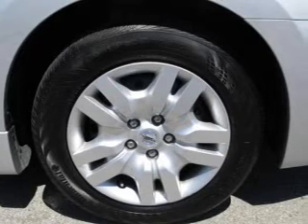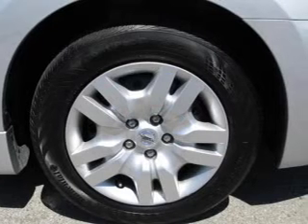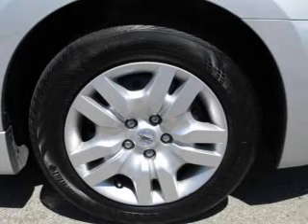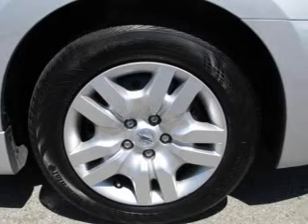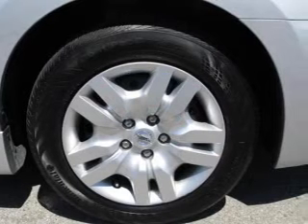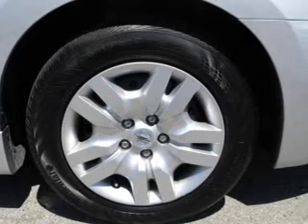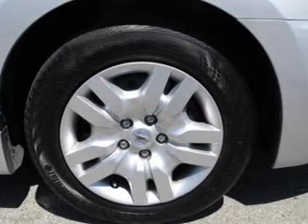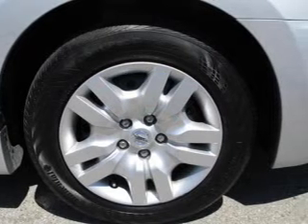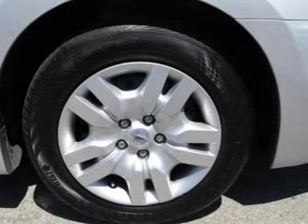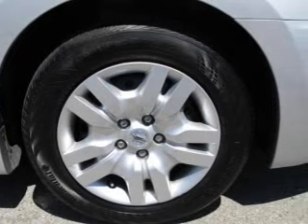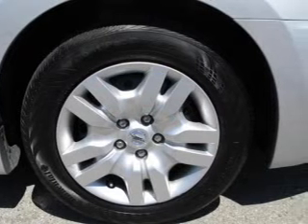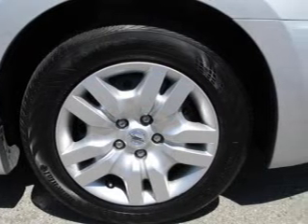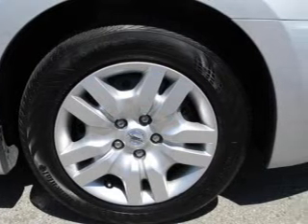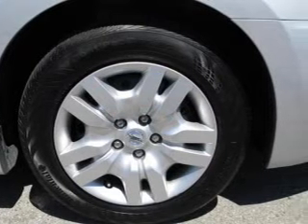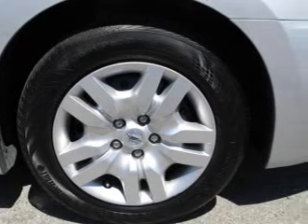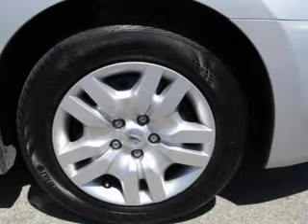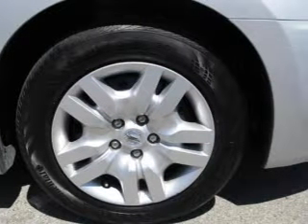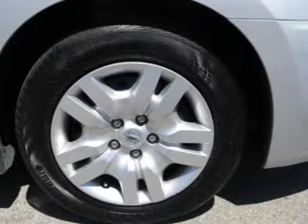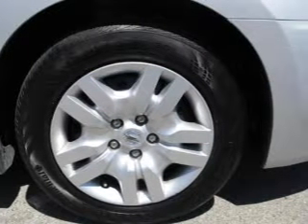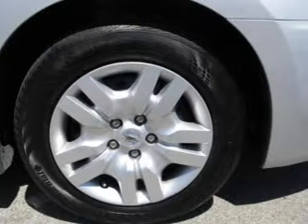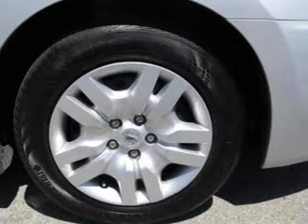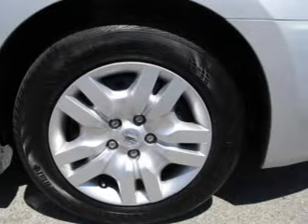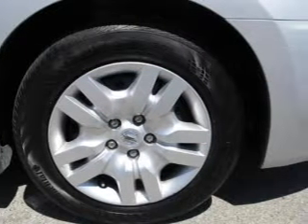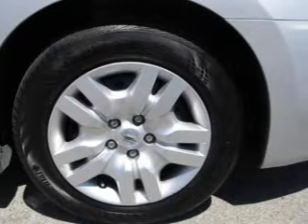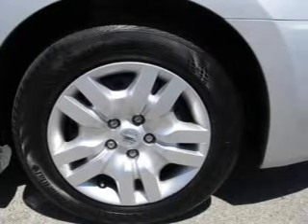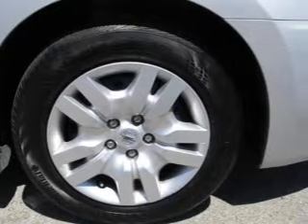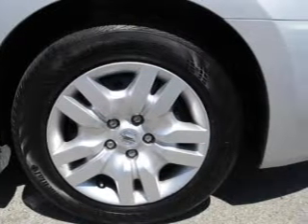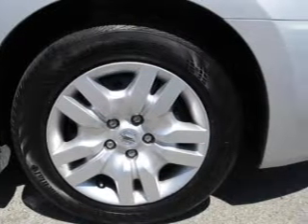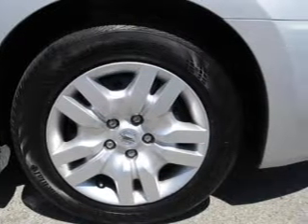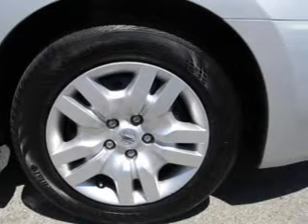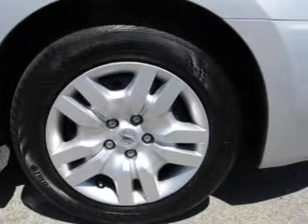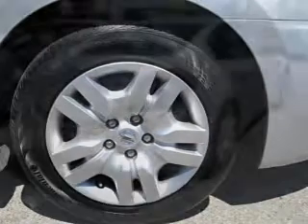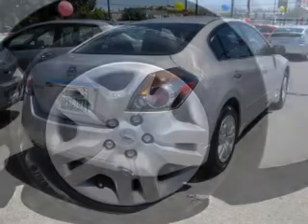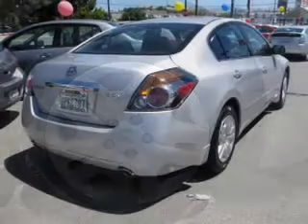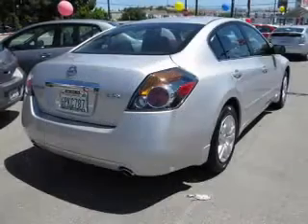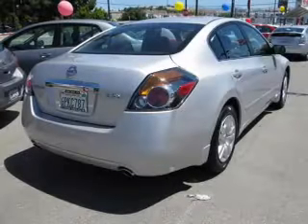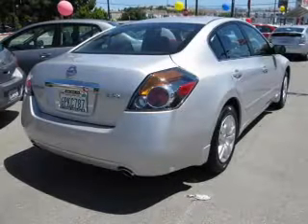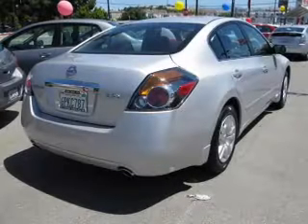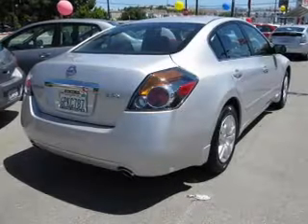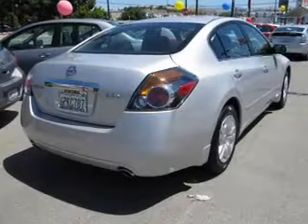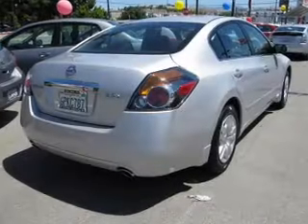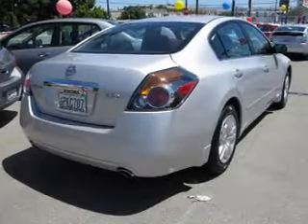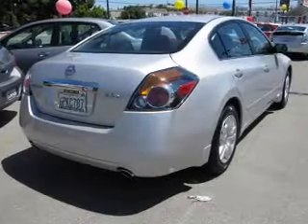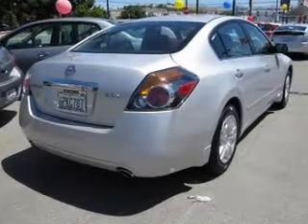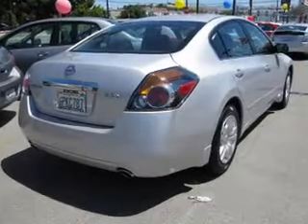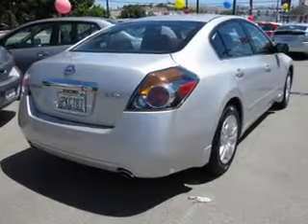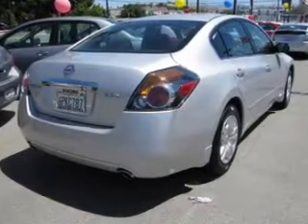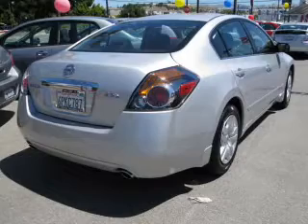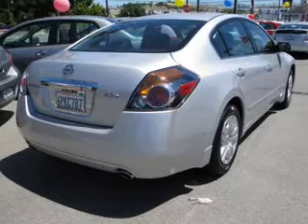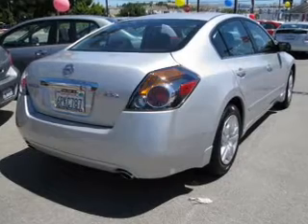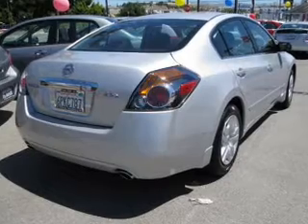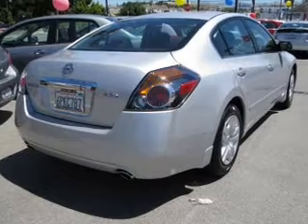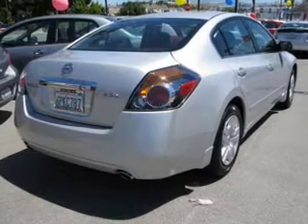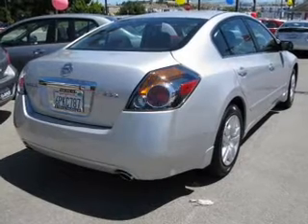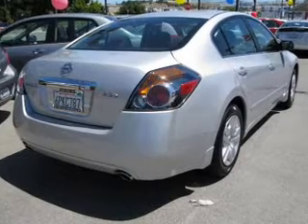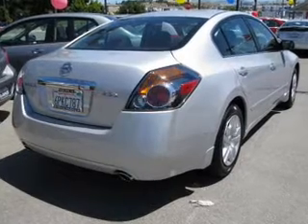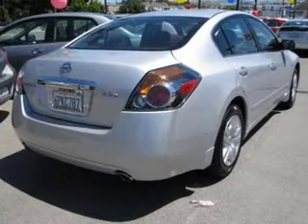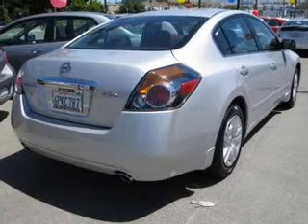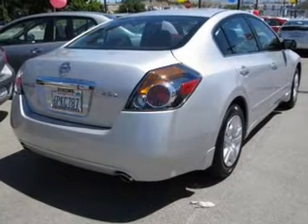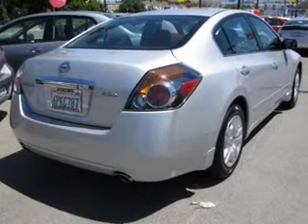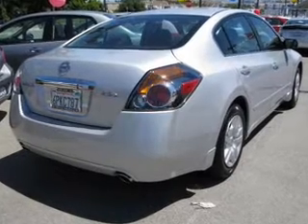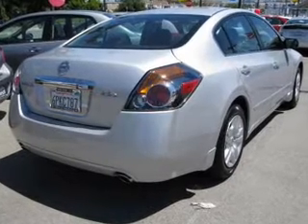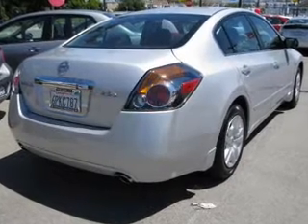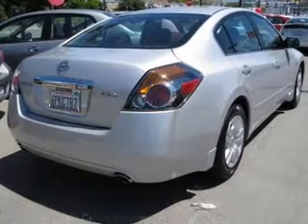With an efficient four-cylinder engine connected to a smooth shifting automatic transmission. Brake safely with the anti-lock braking system.